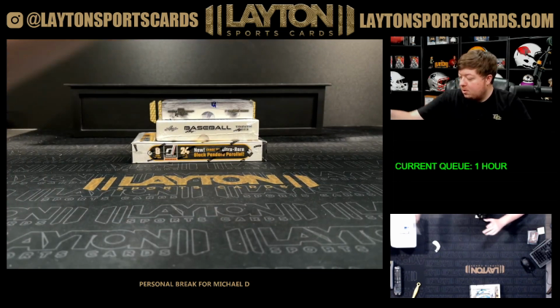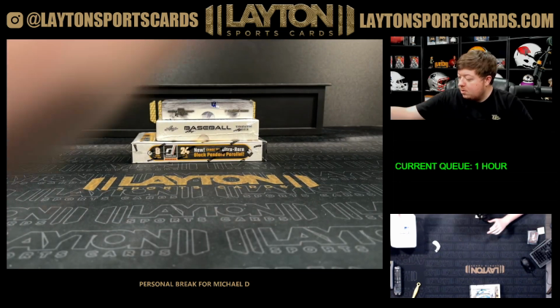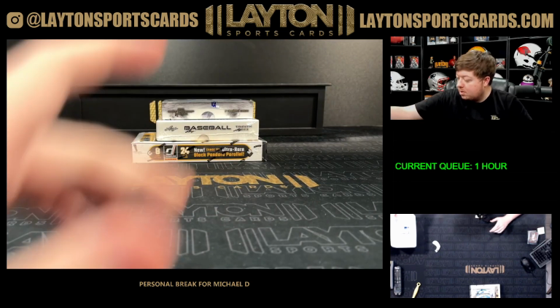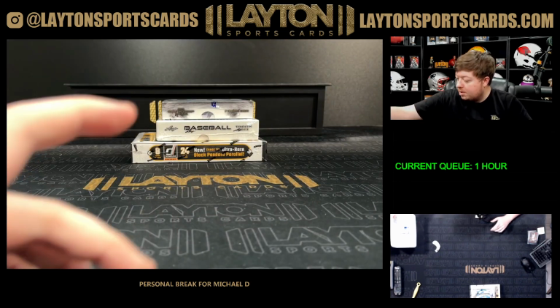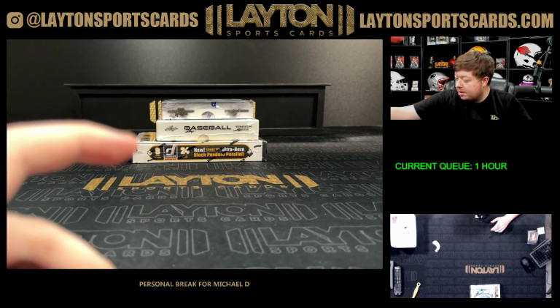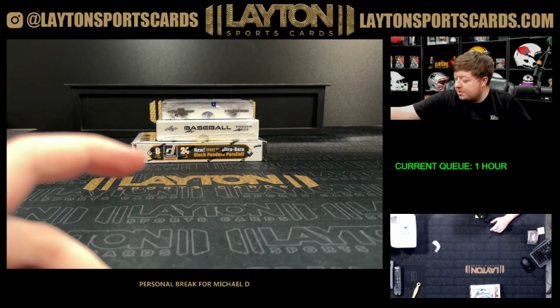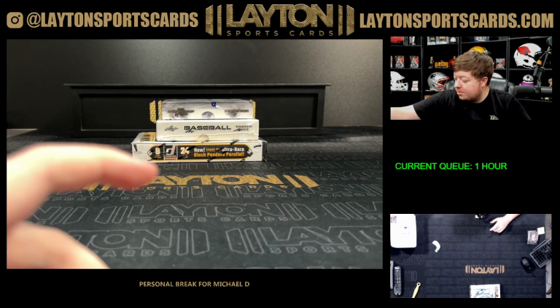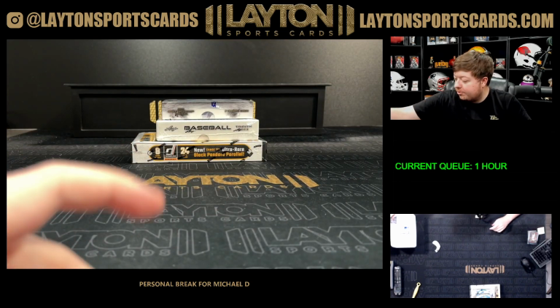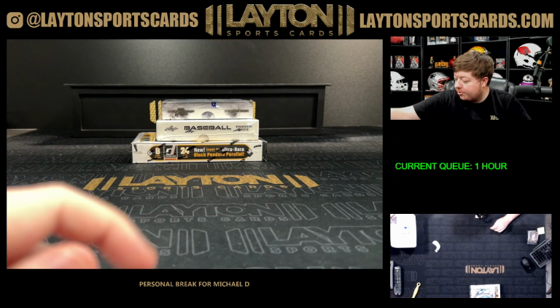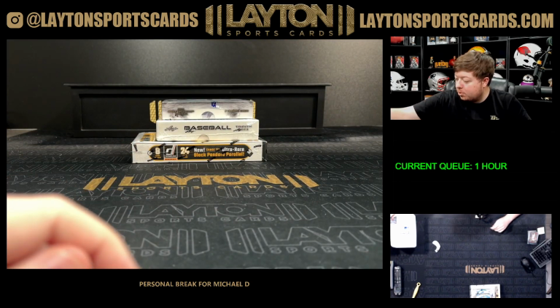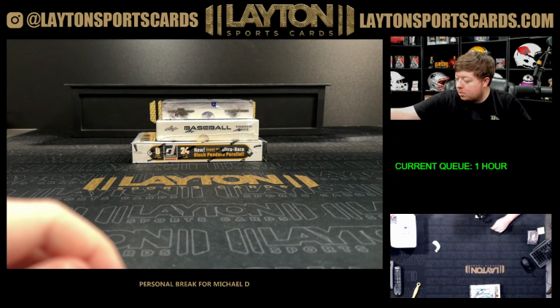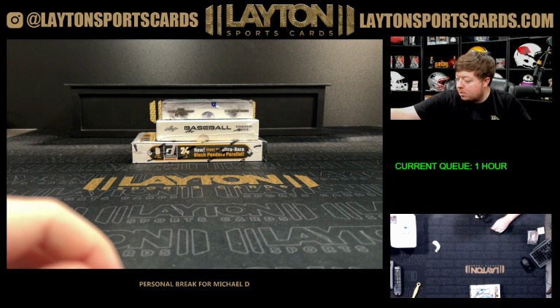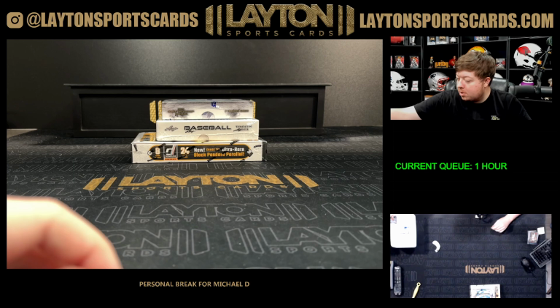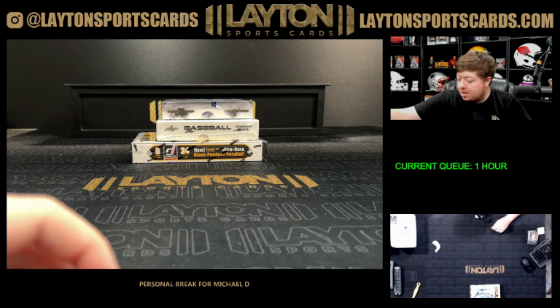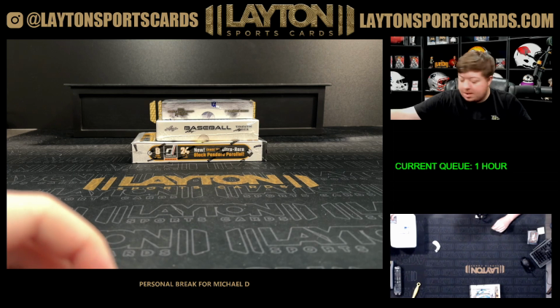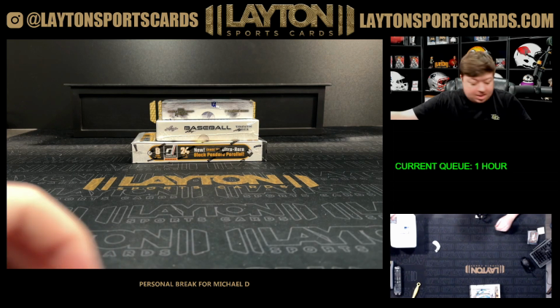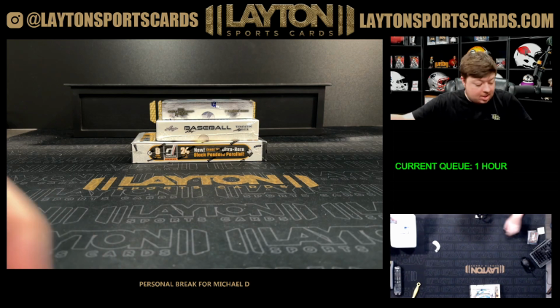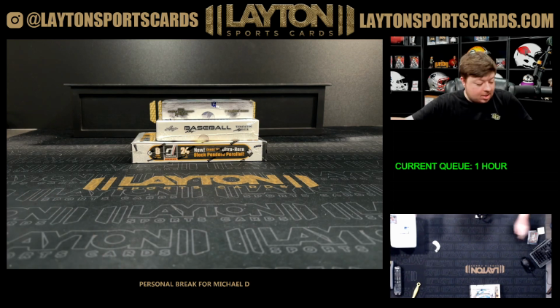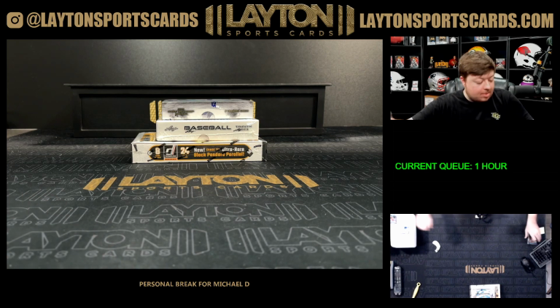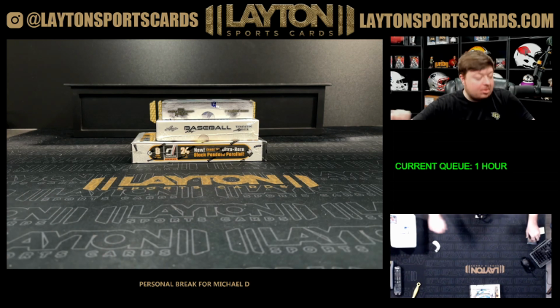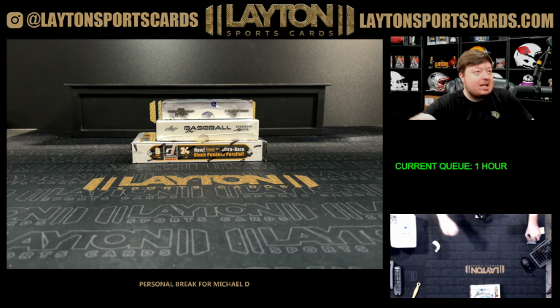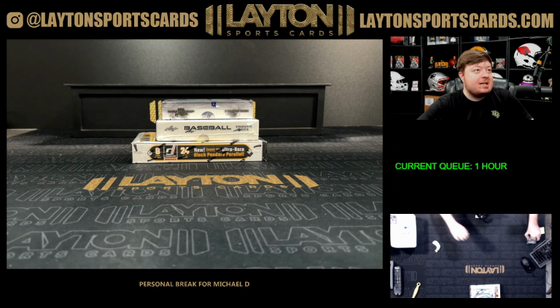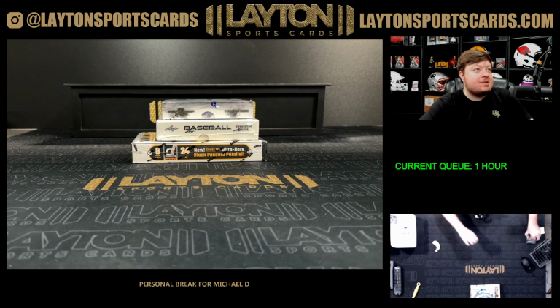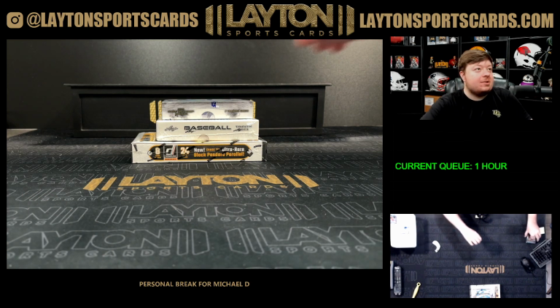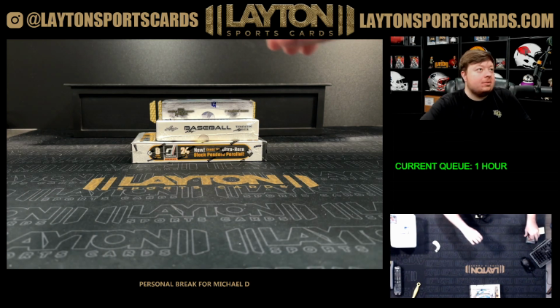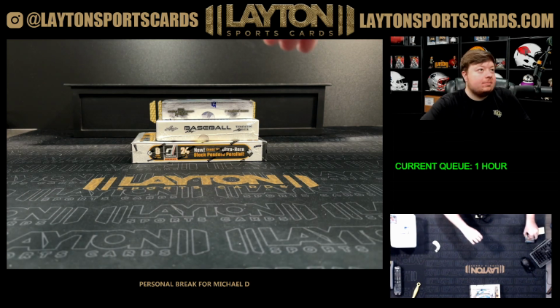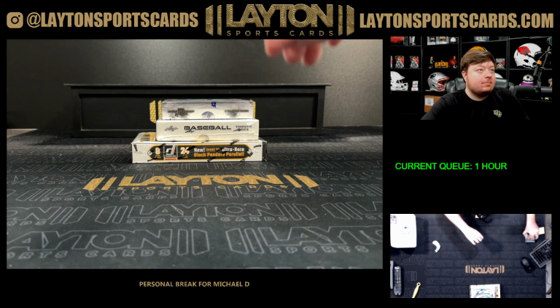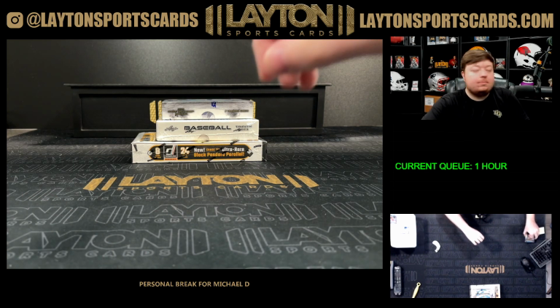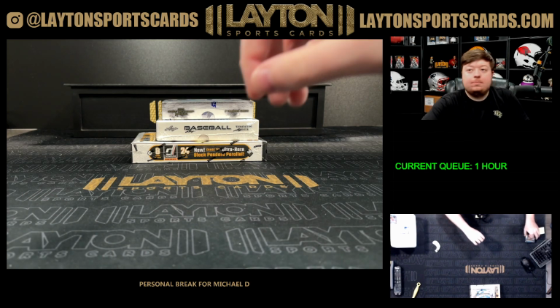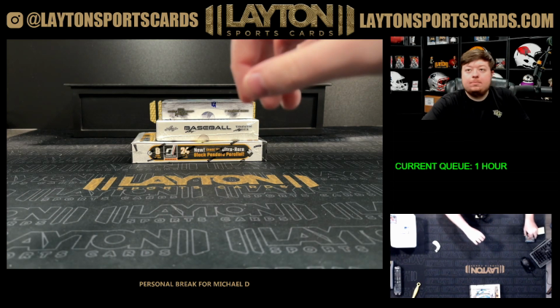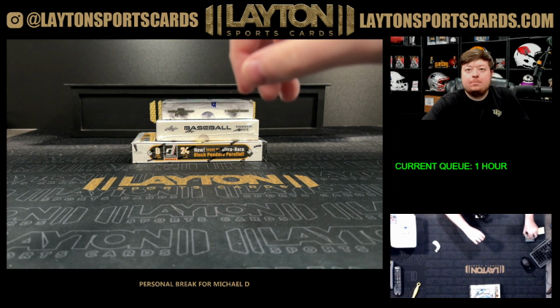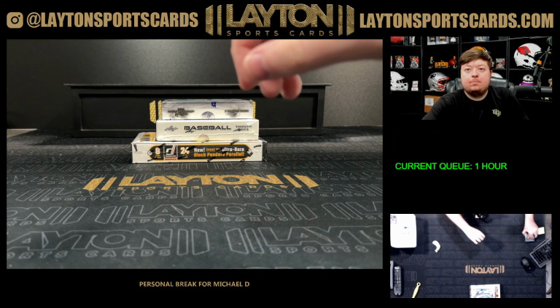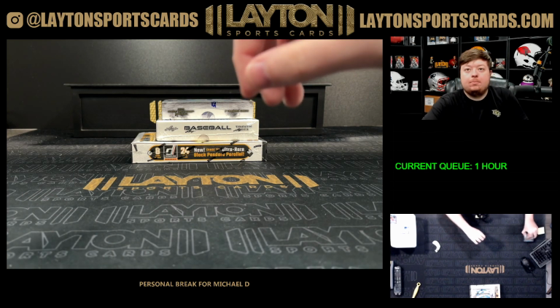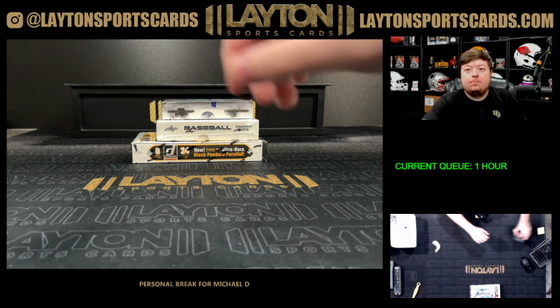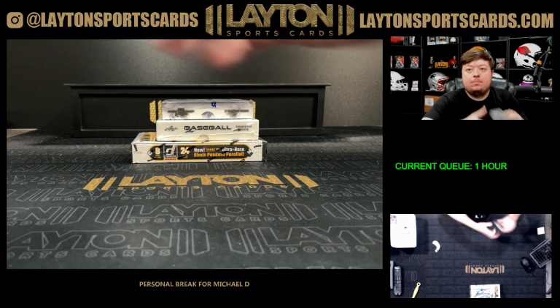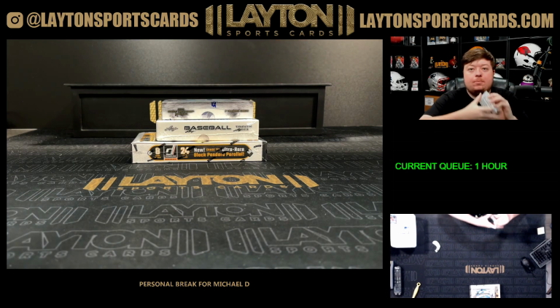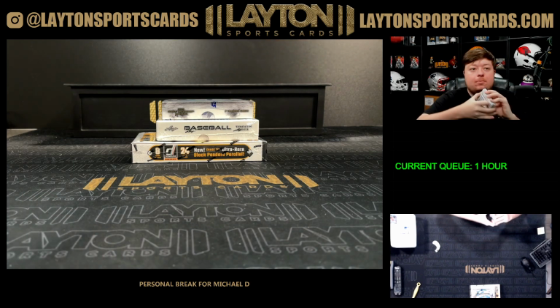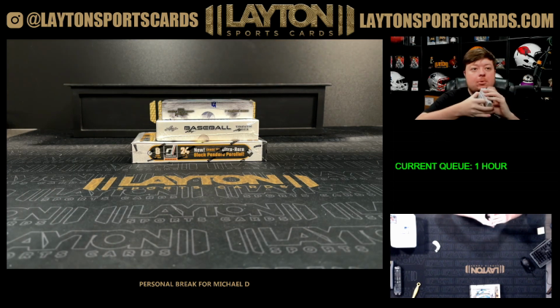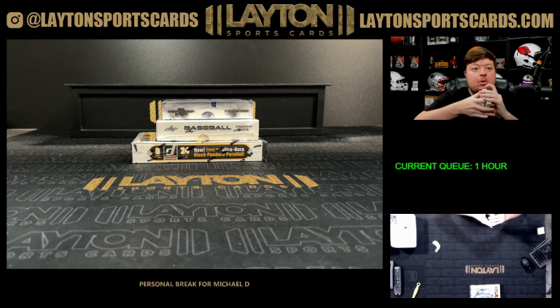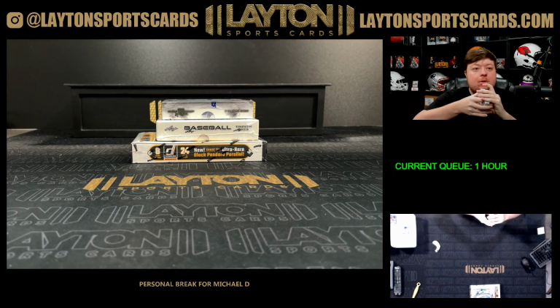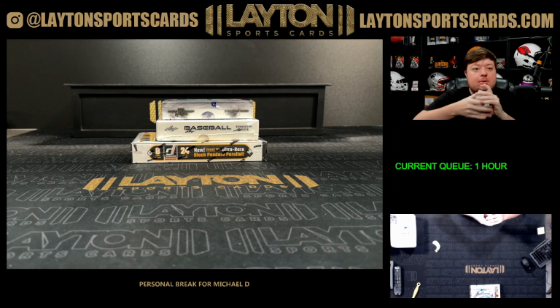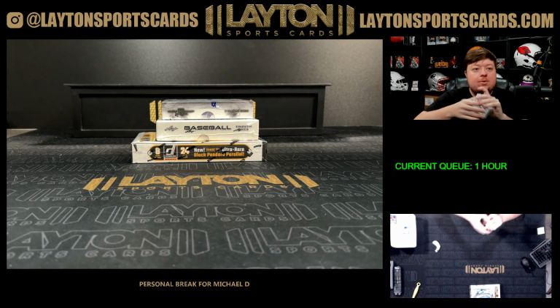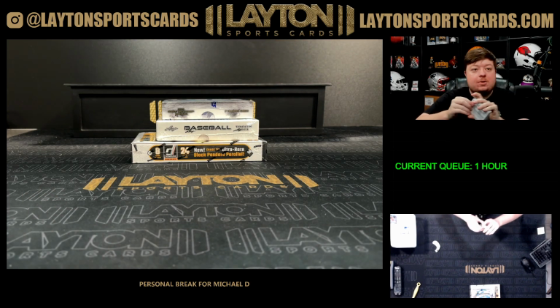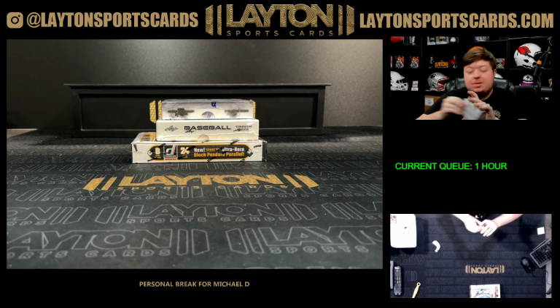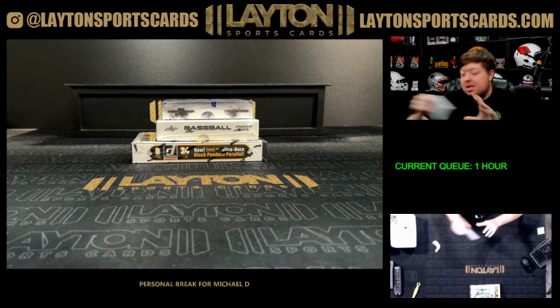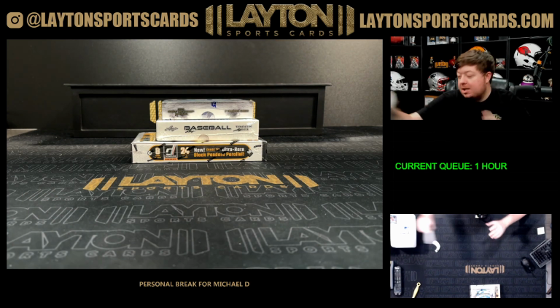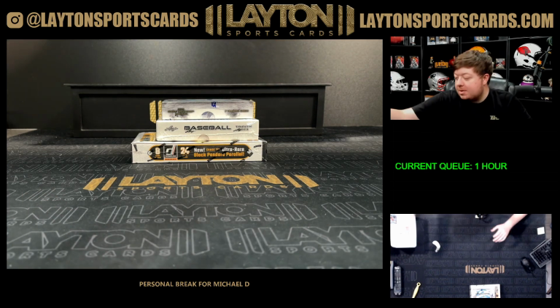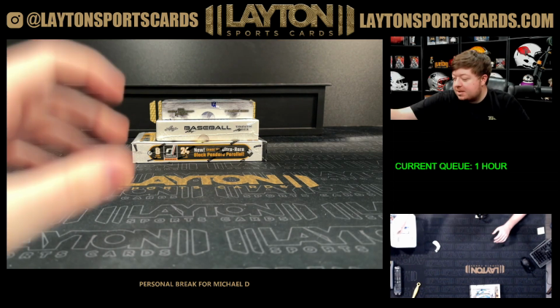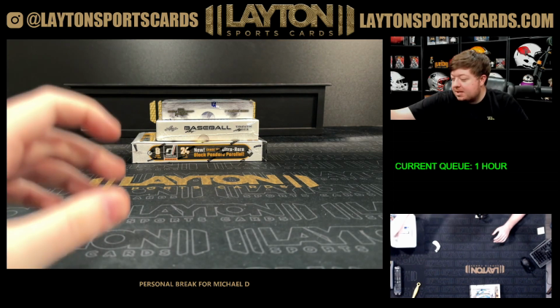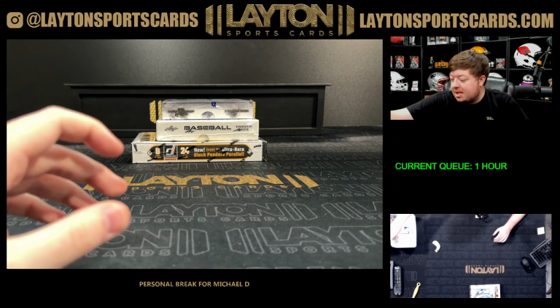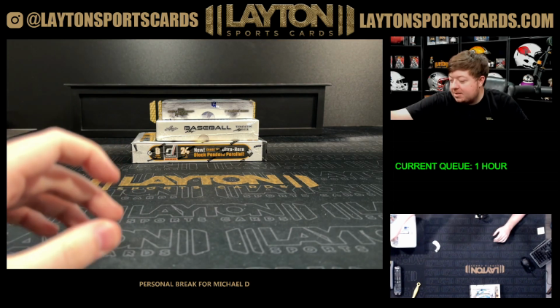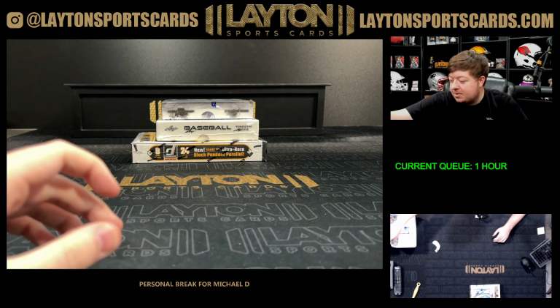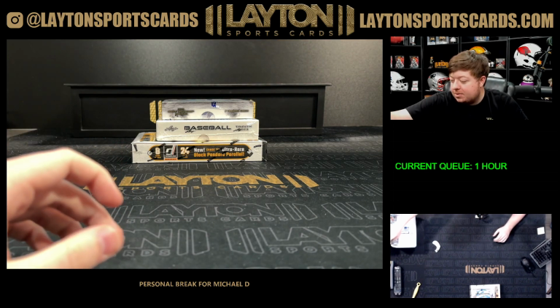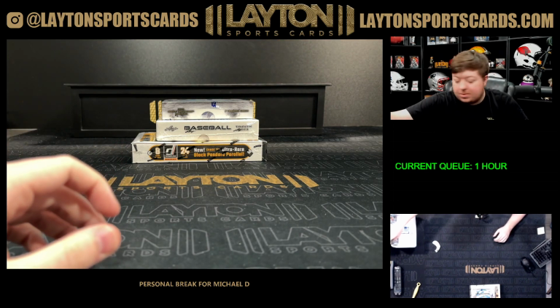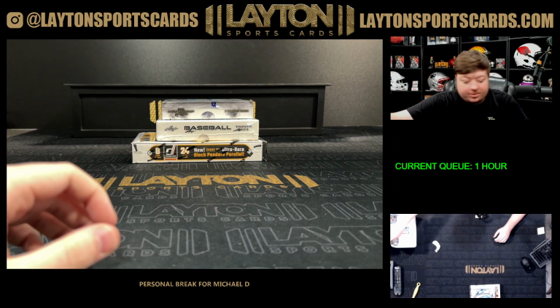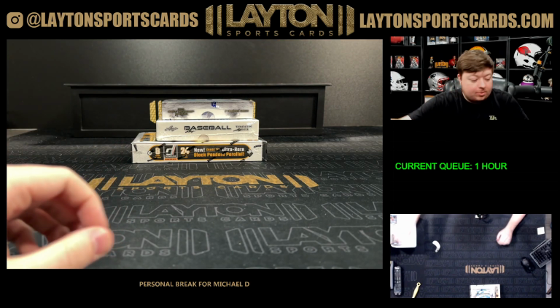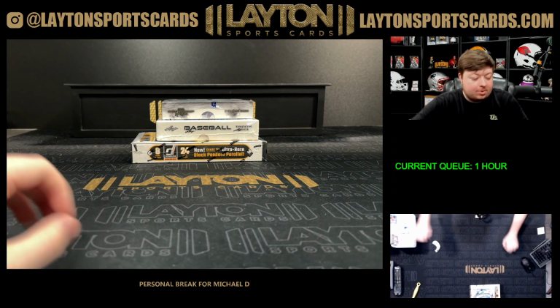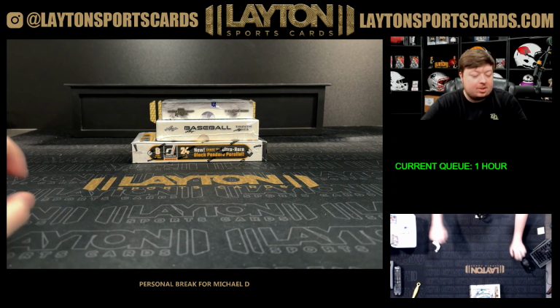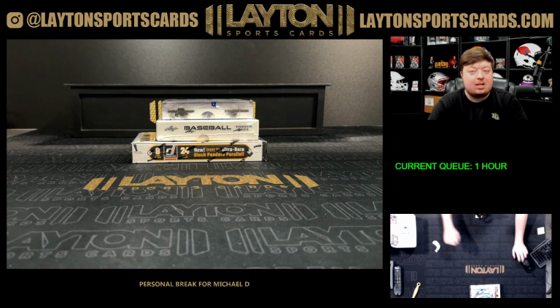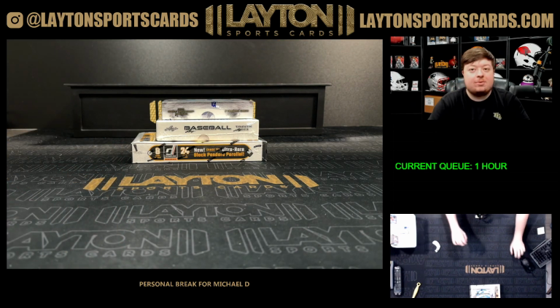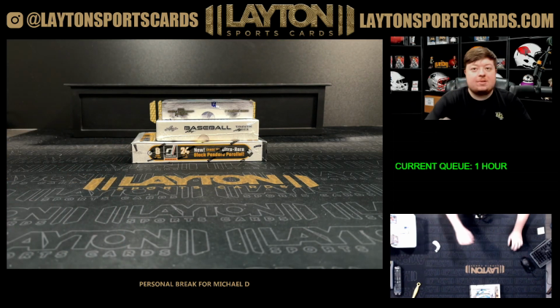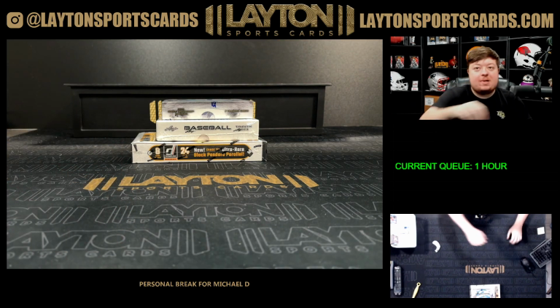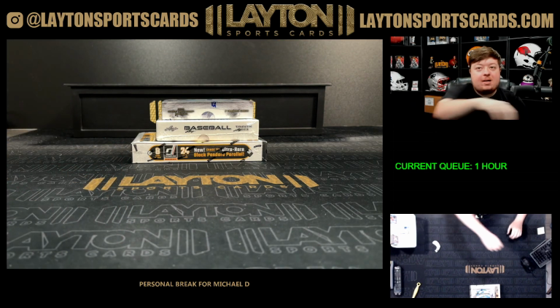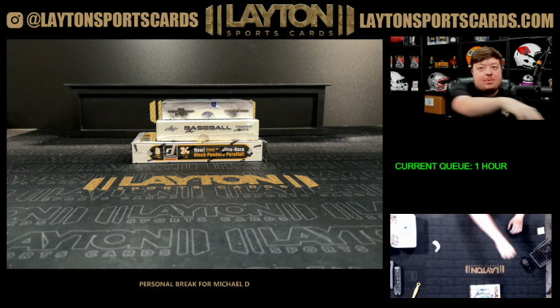That'll do it for the blaster. We'll do Donruss next — 2024 Donruss Hobby.